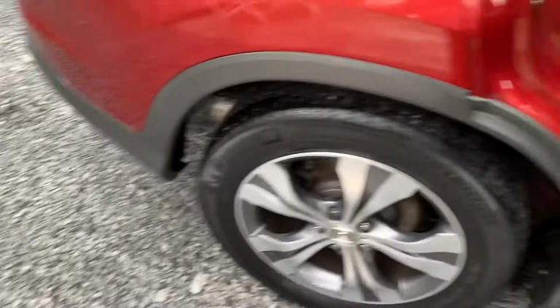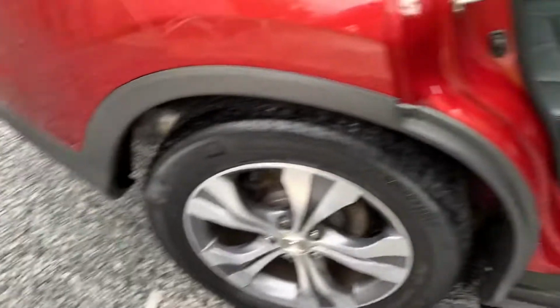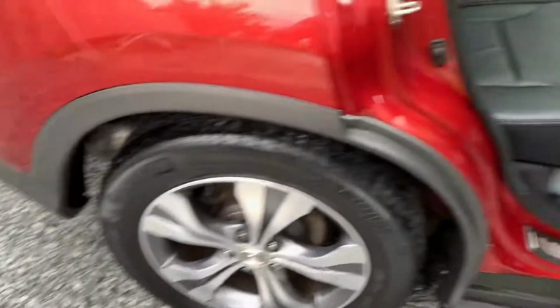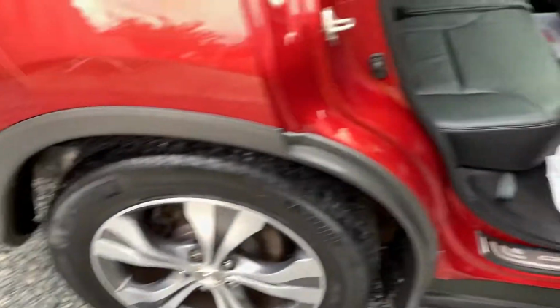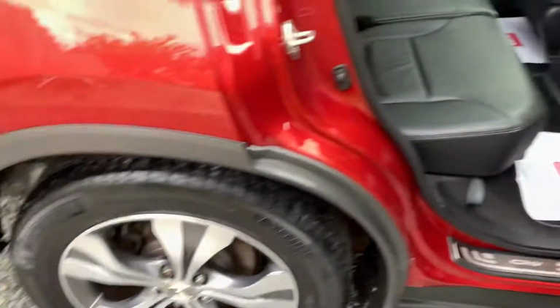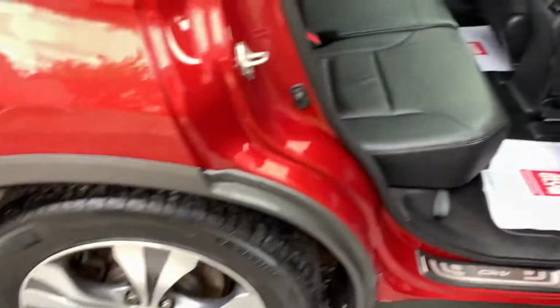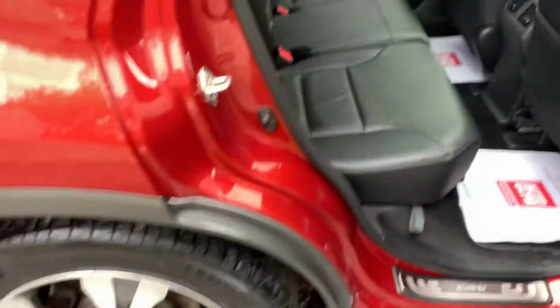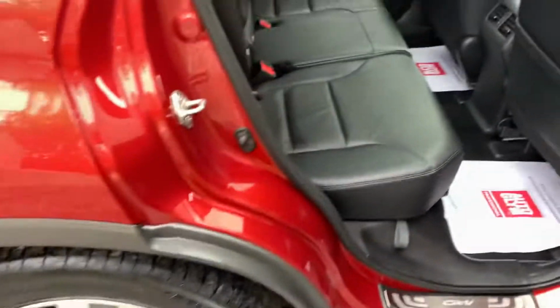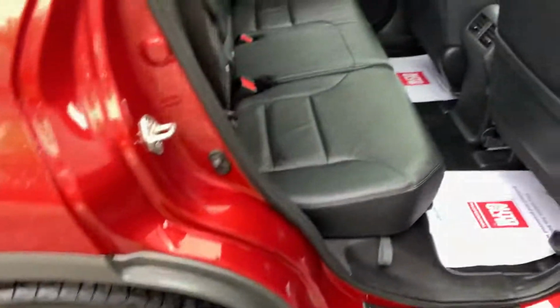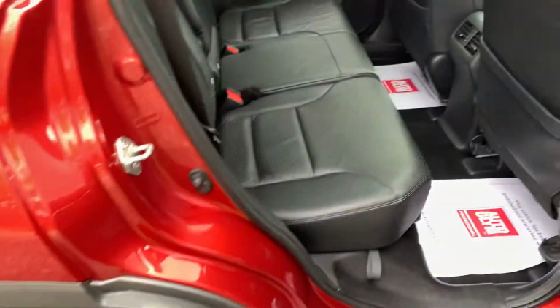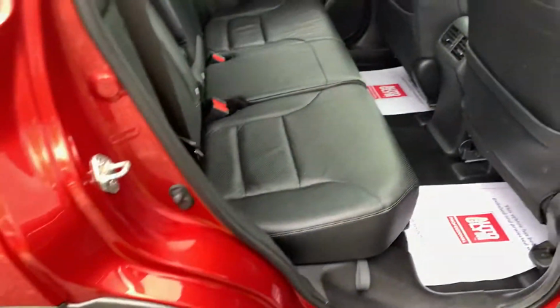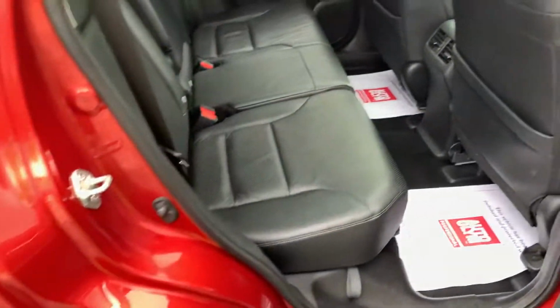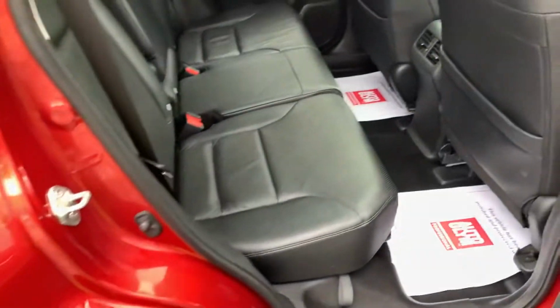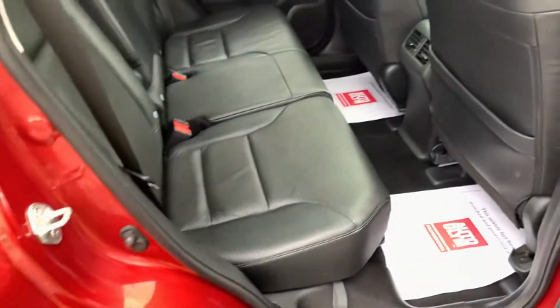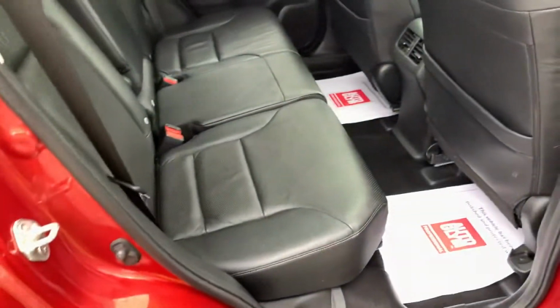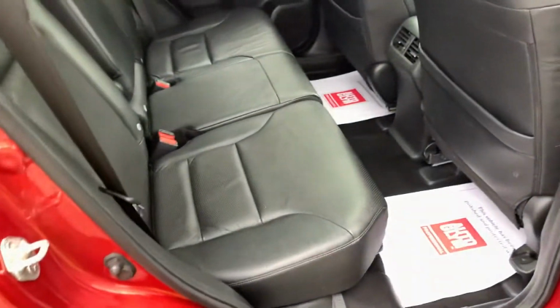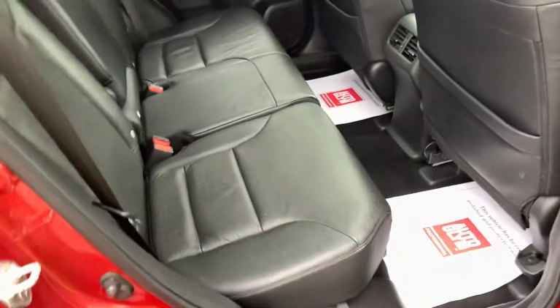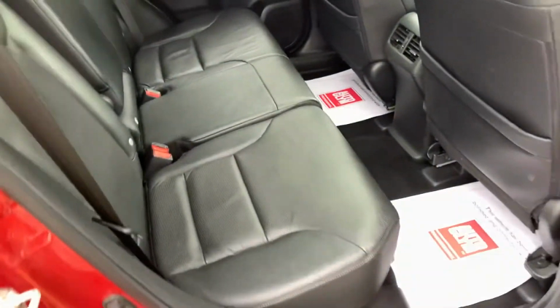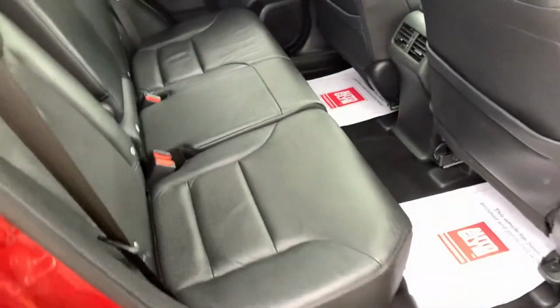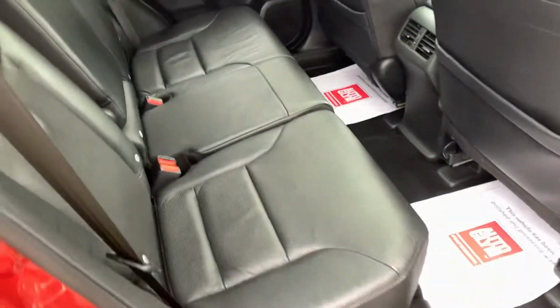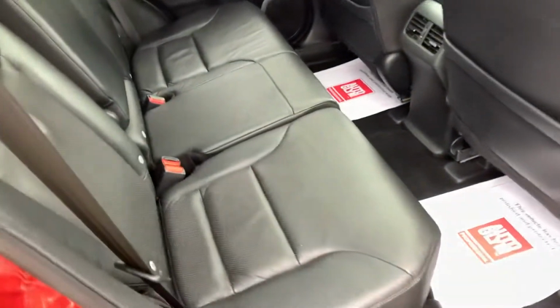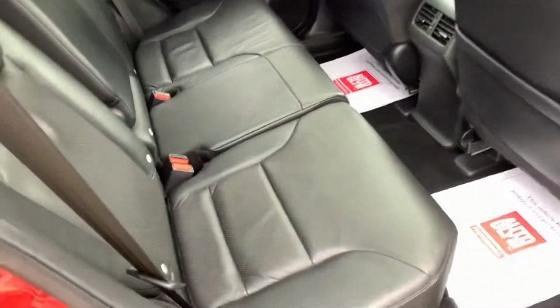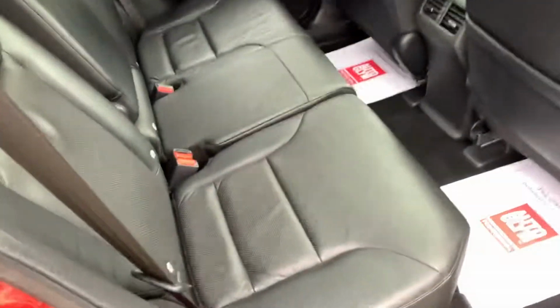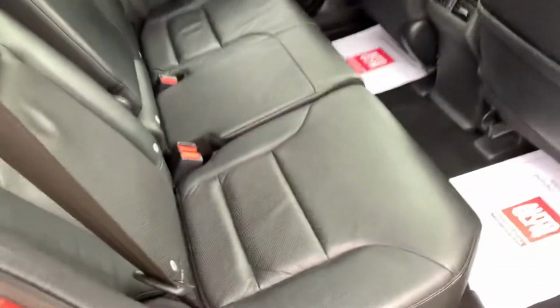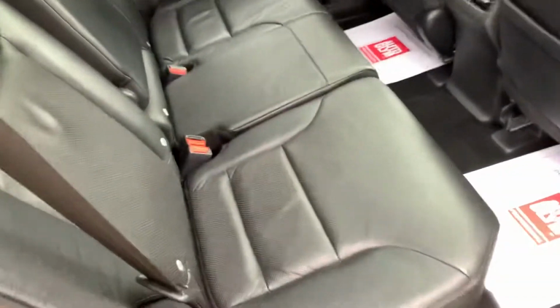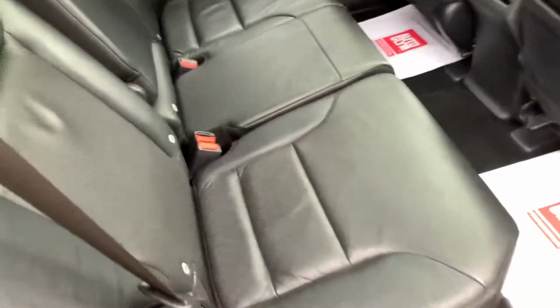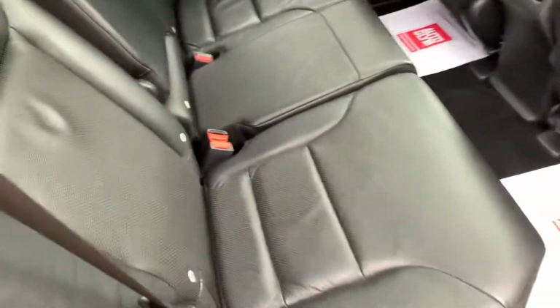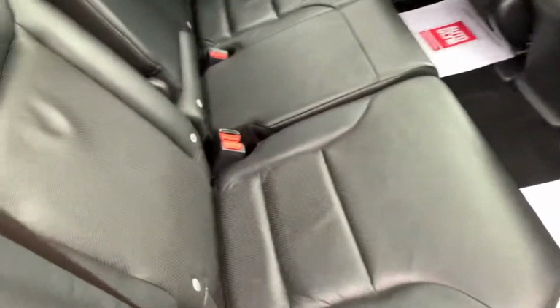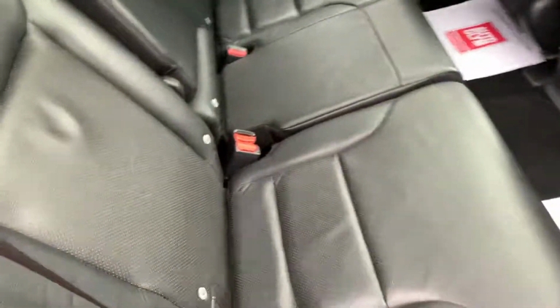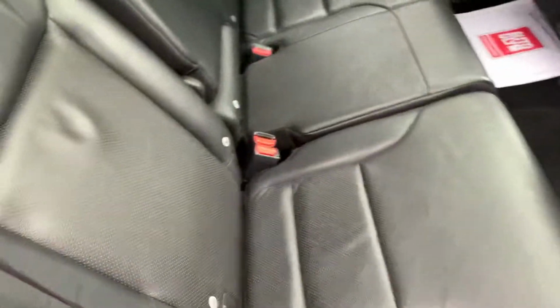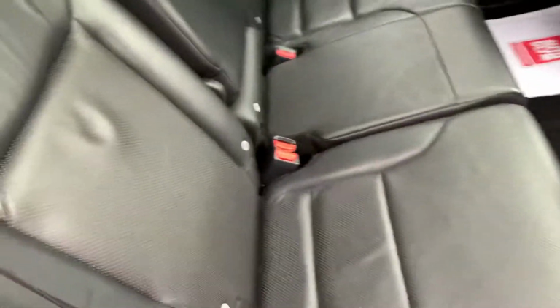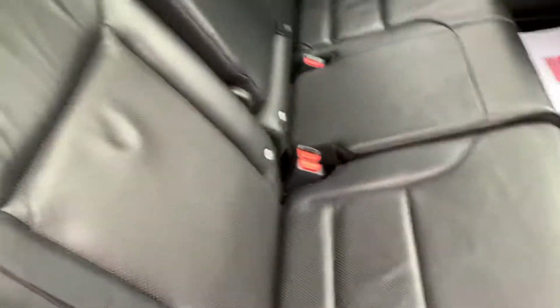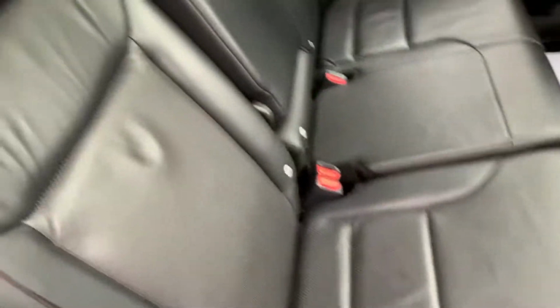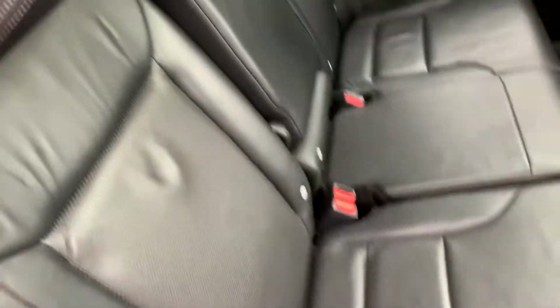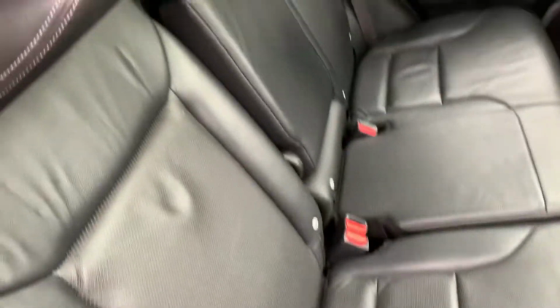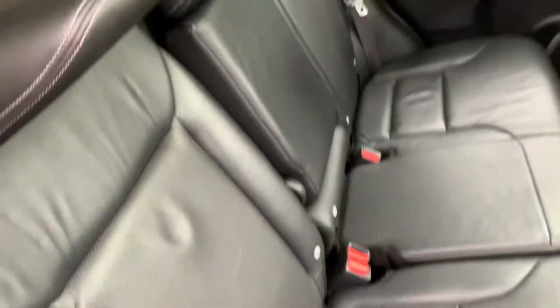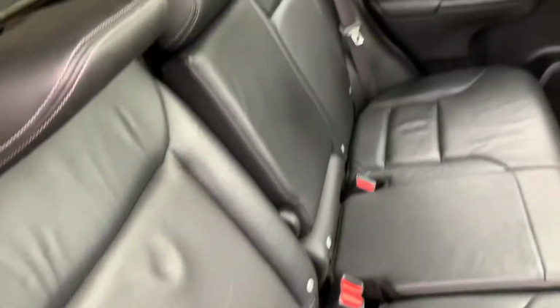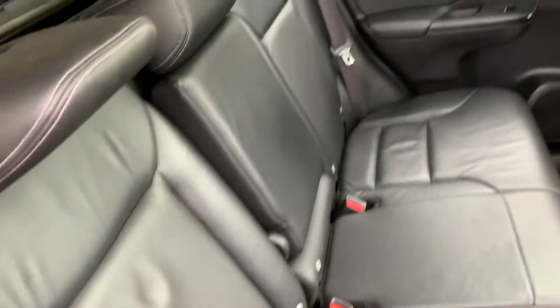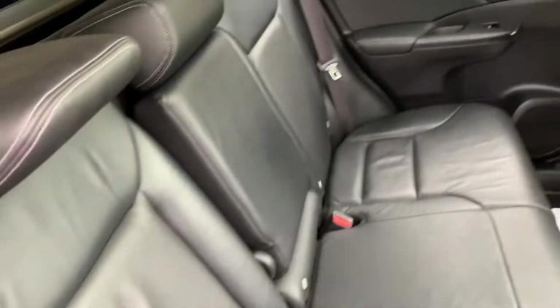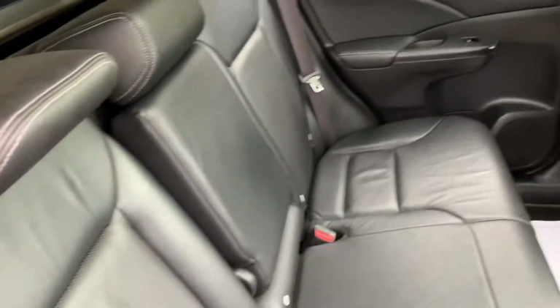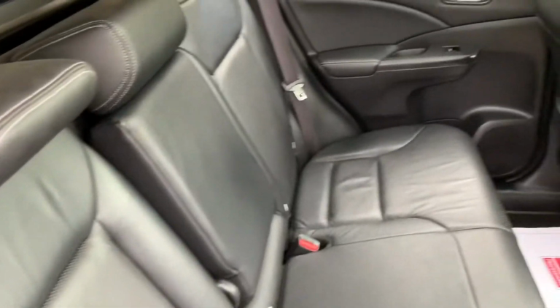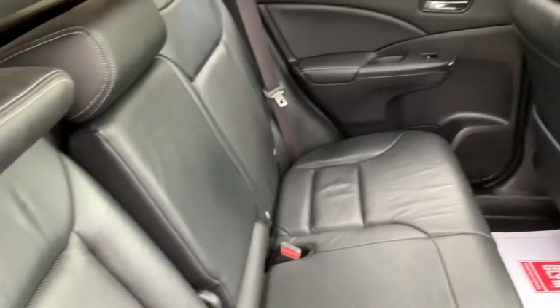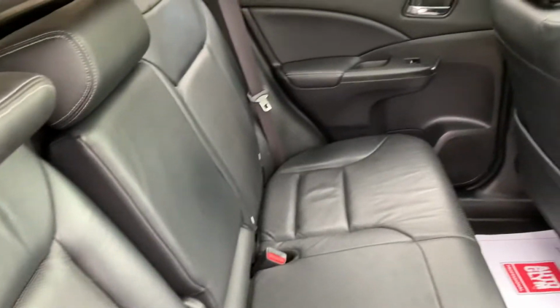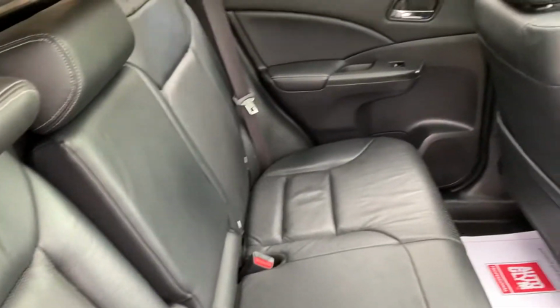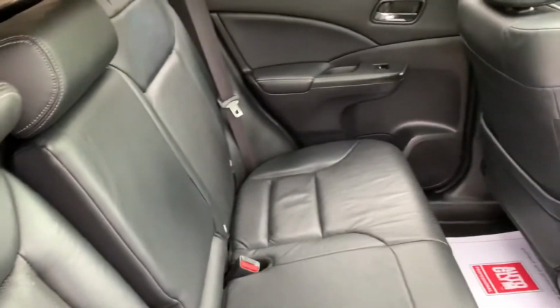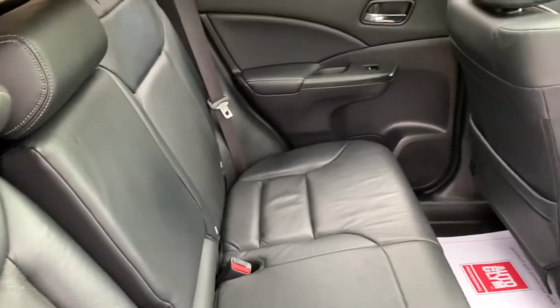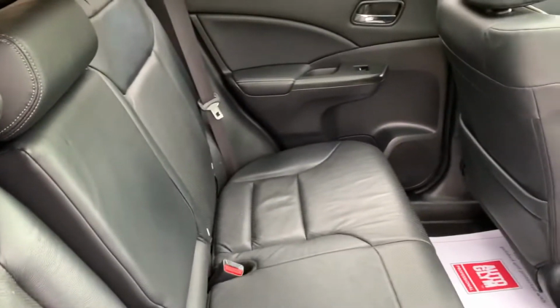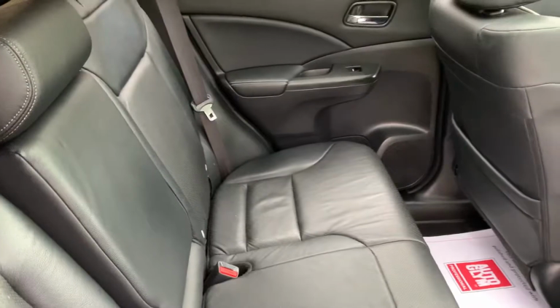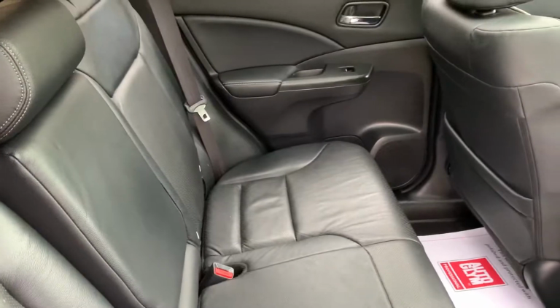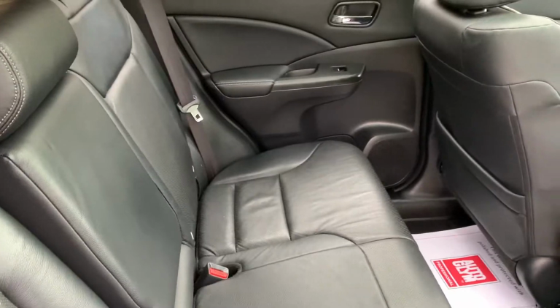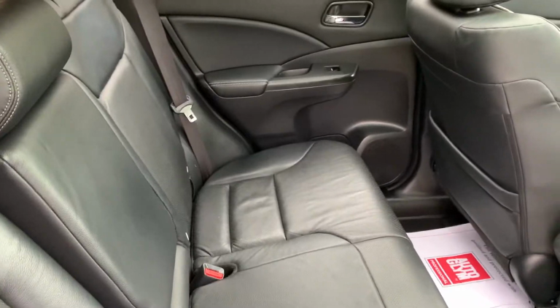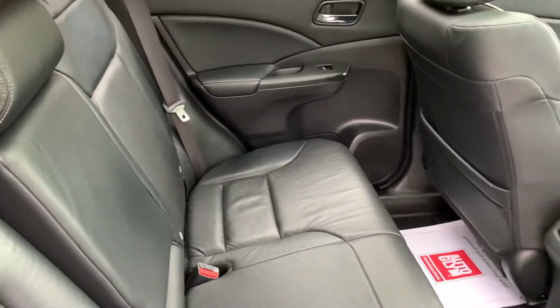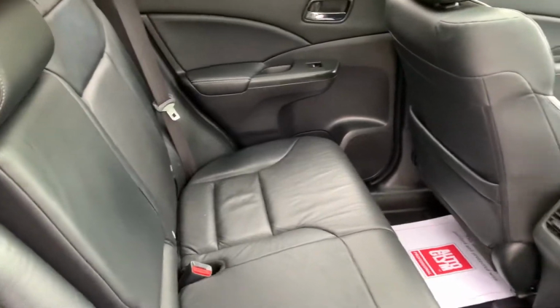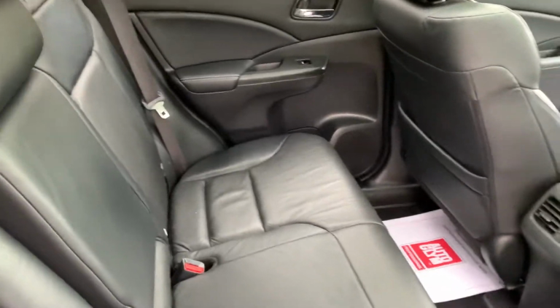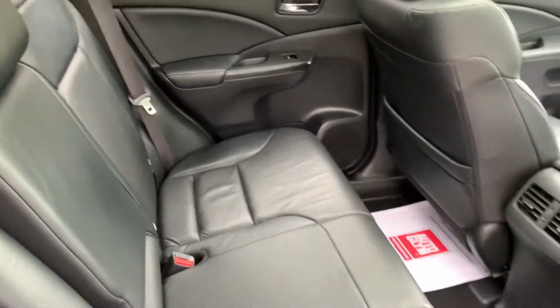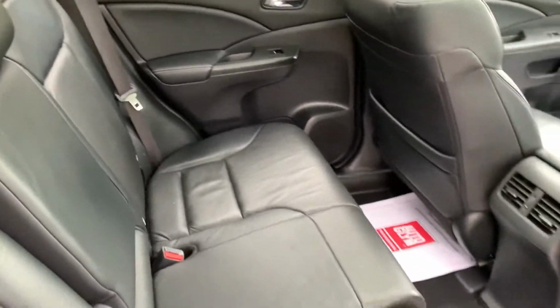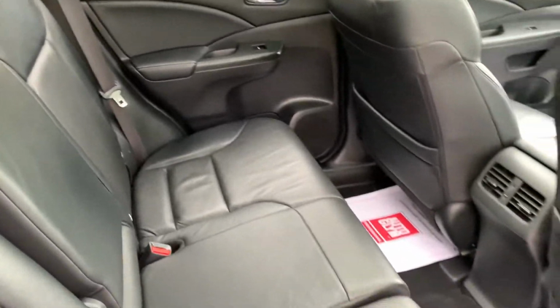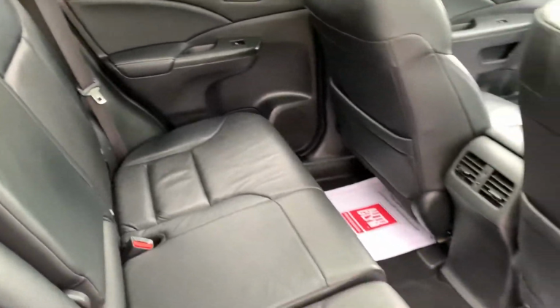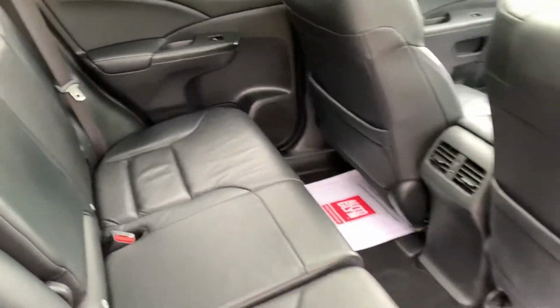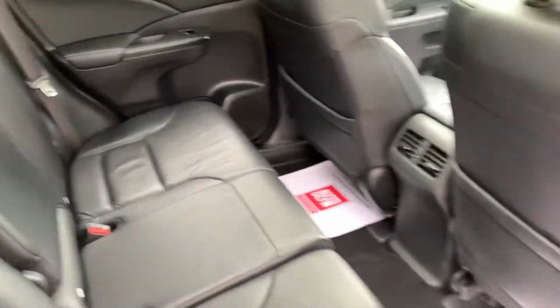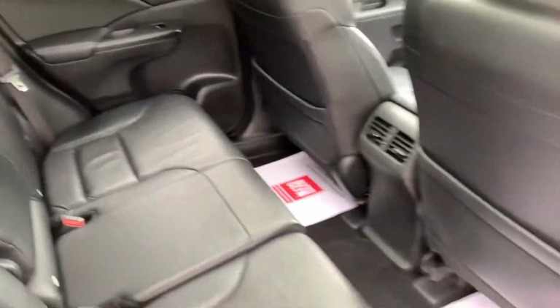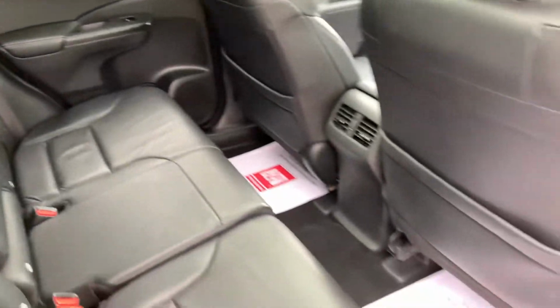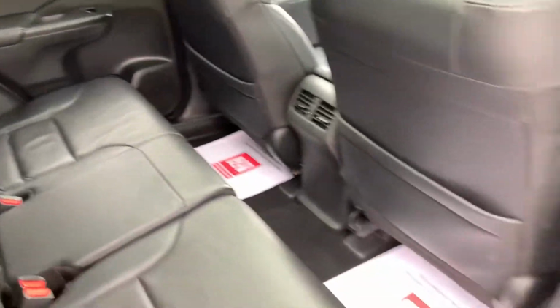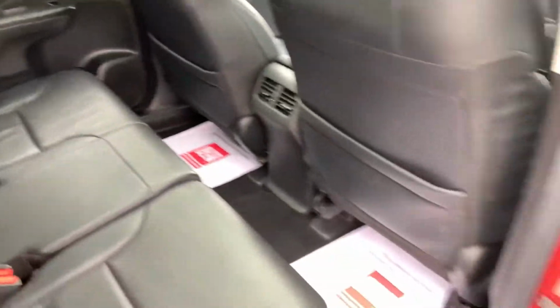In the rear of the vehicle, once again clean and tidy. Leather seats are in good order, as are the door cards and the seat backs.